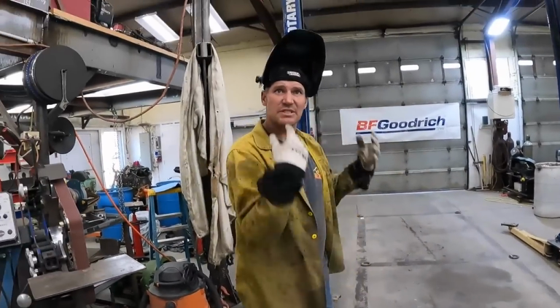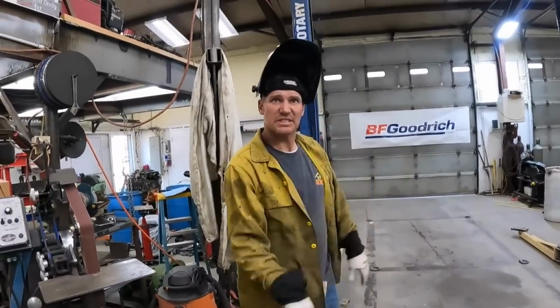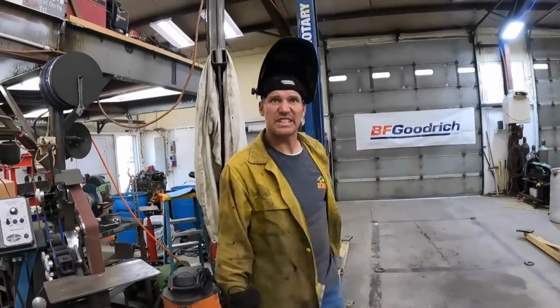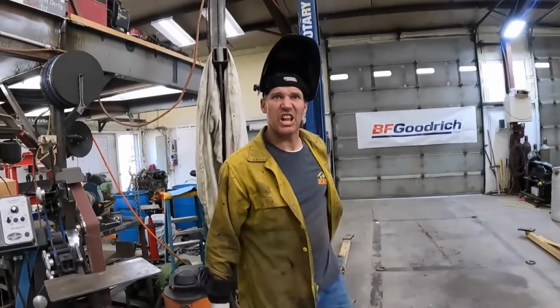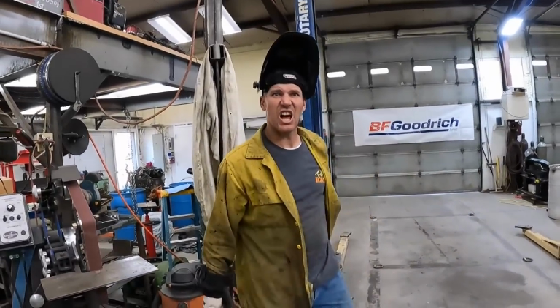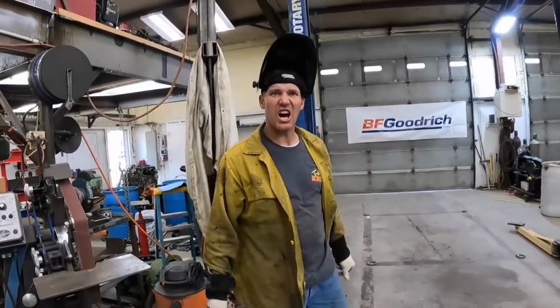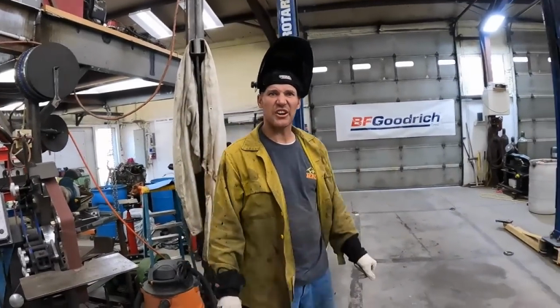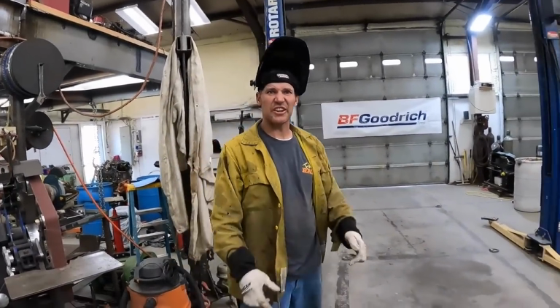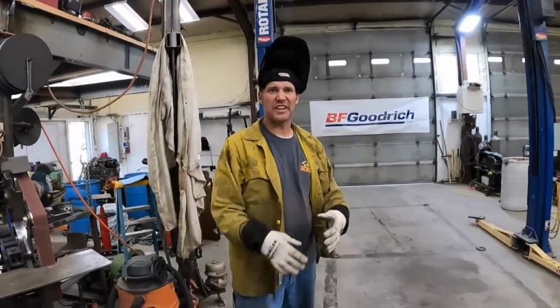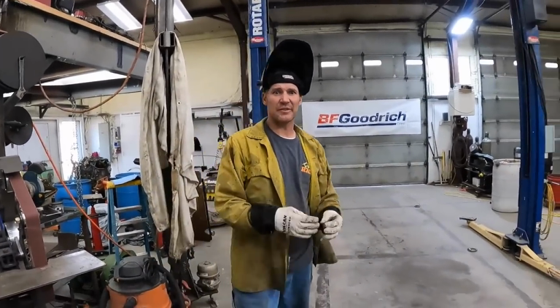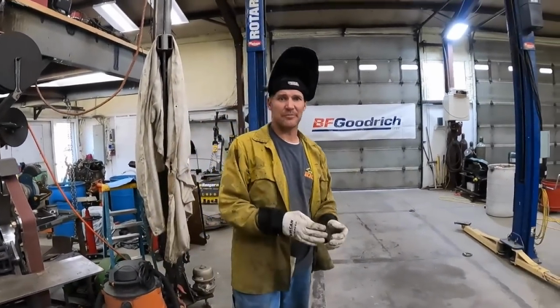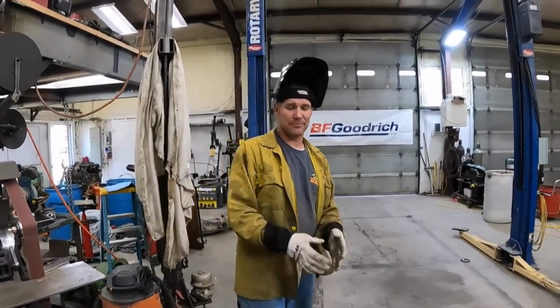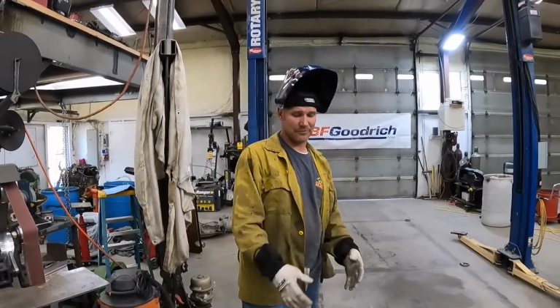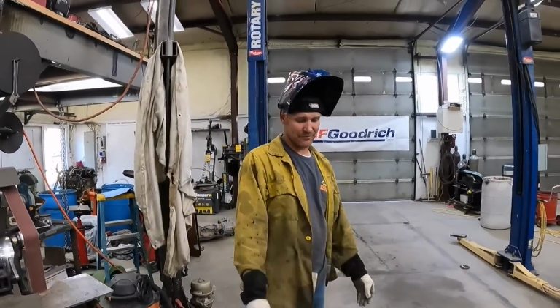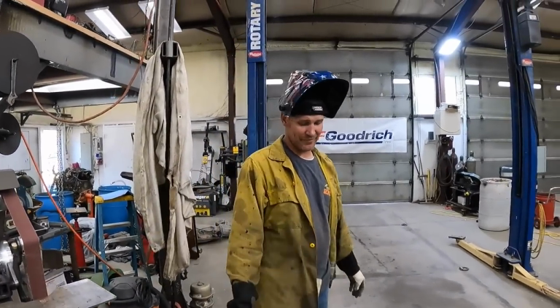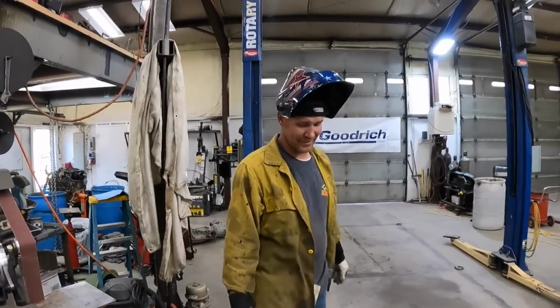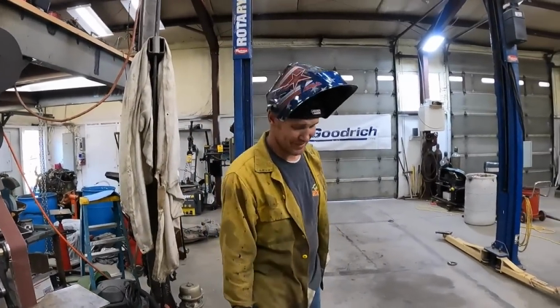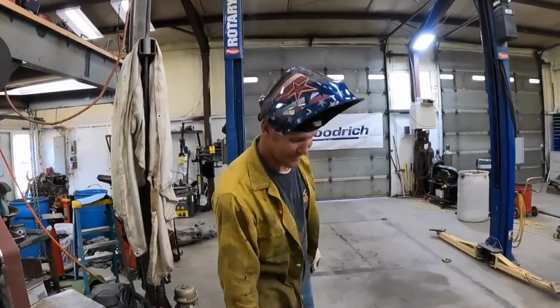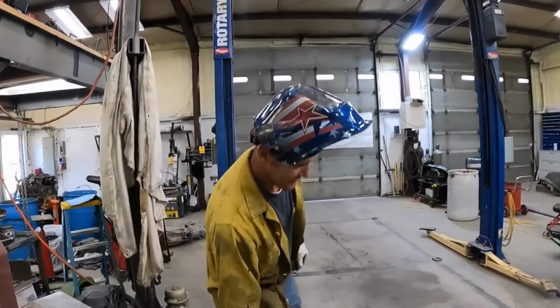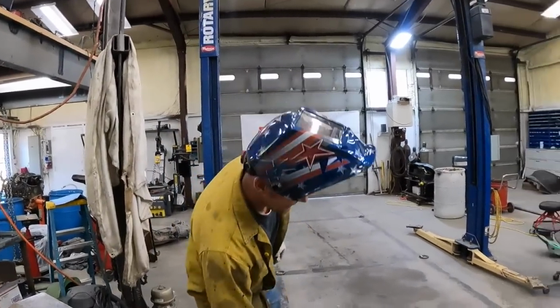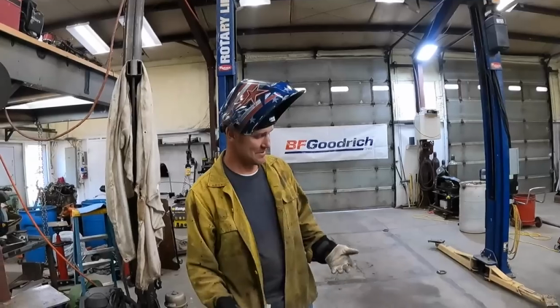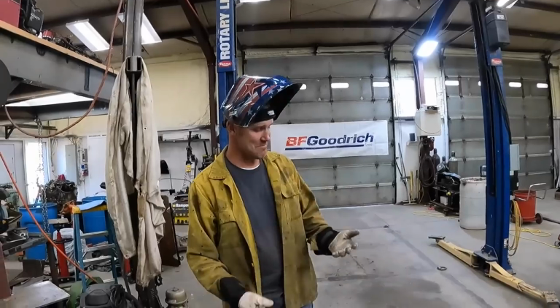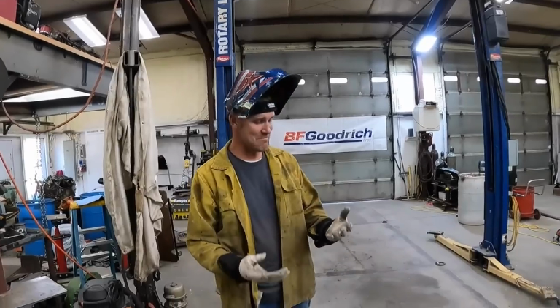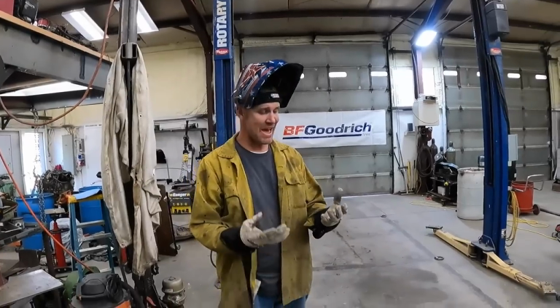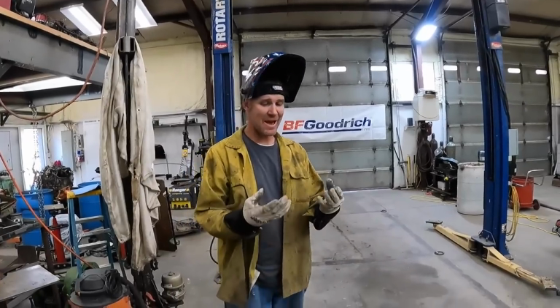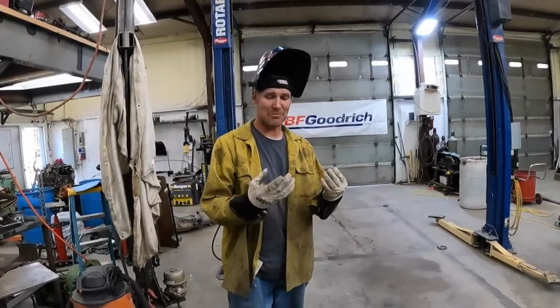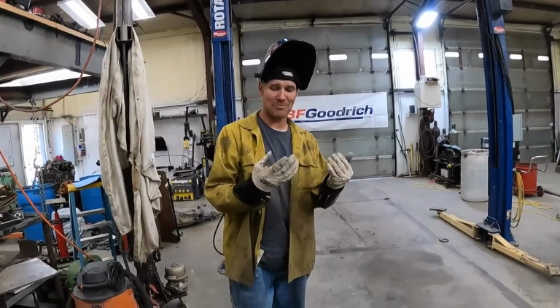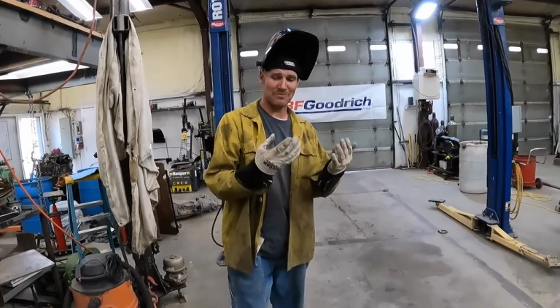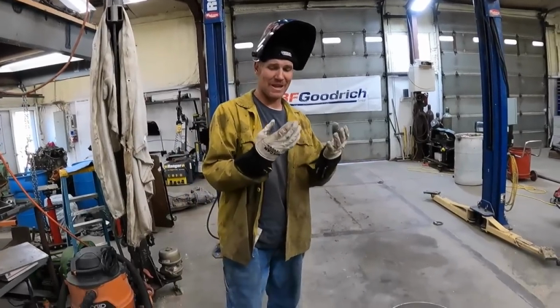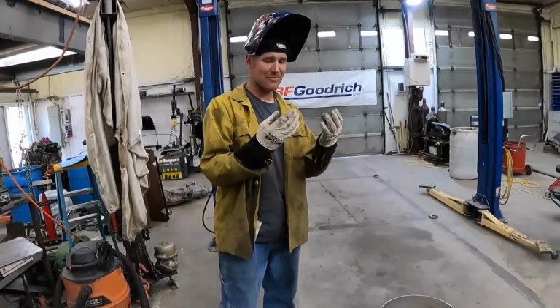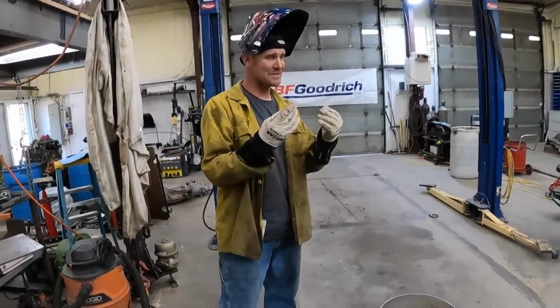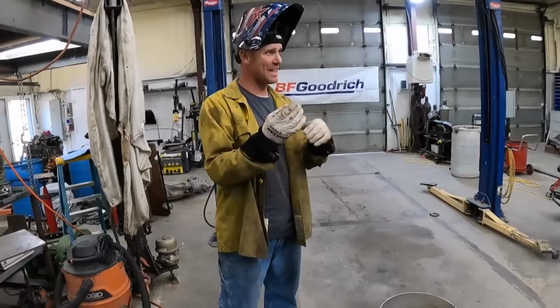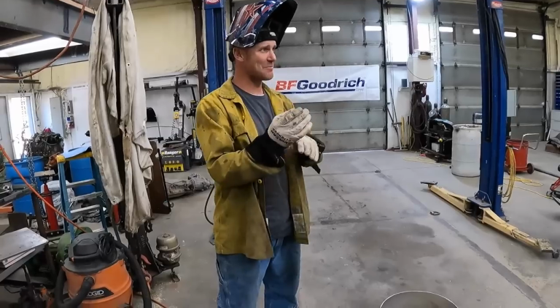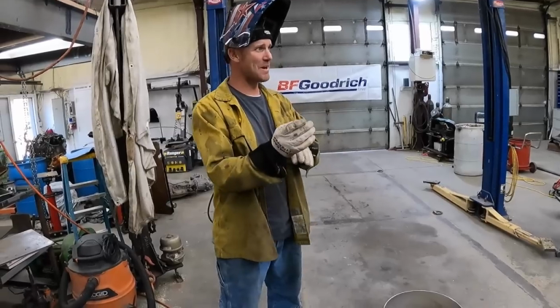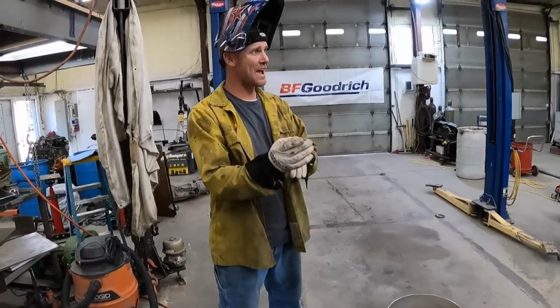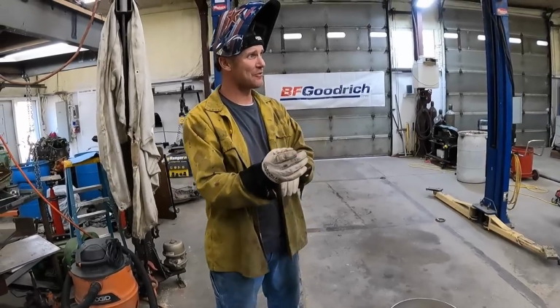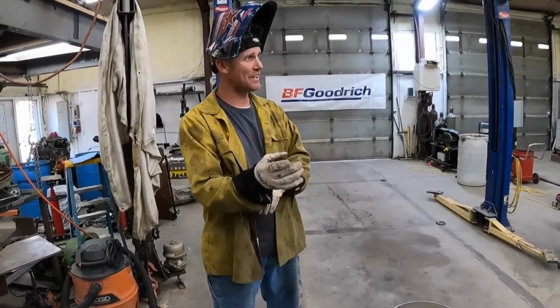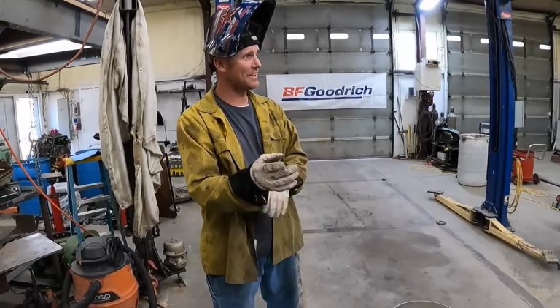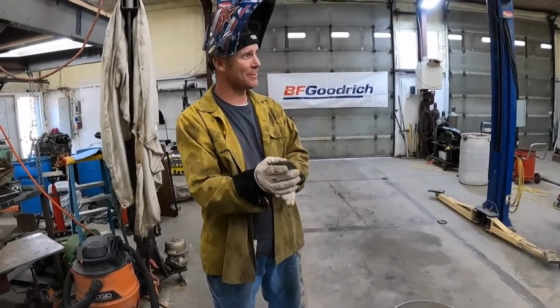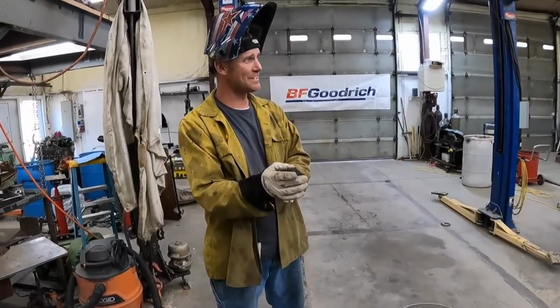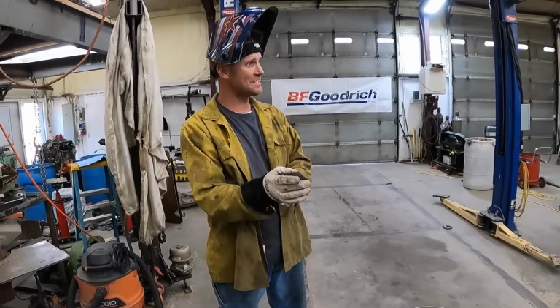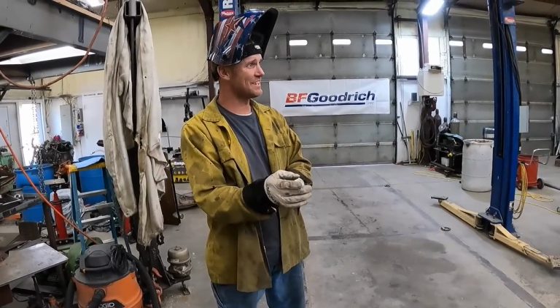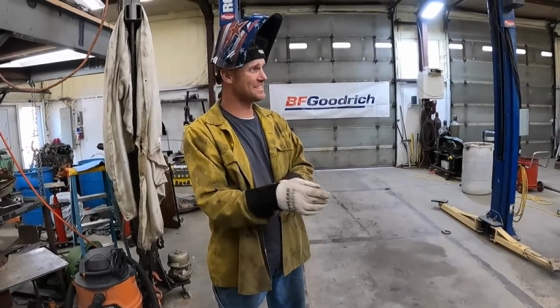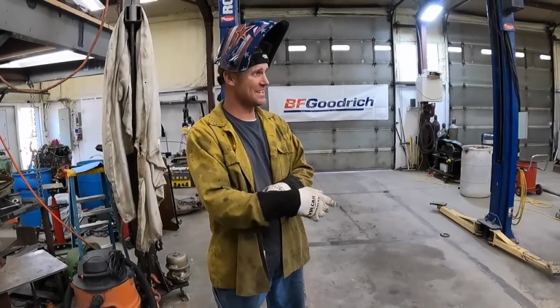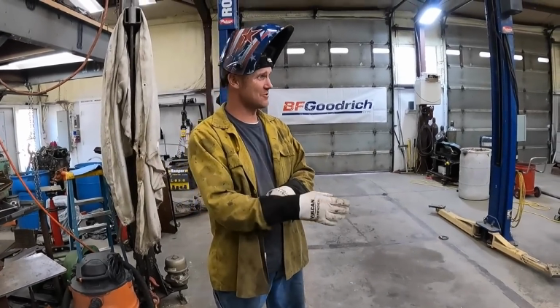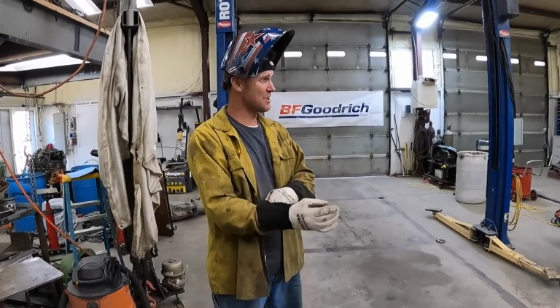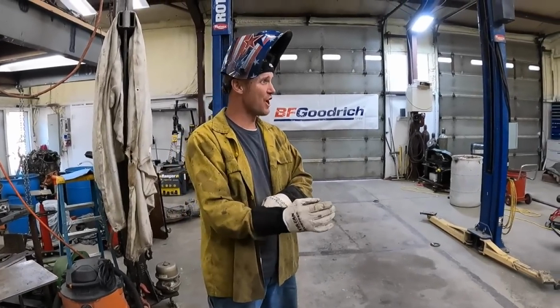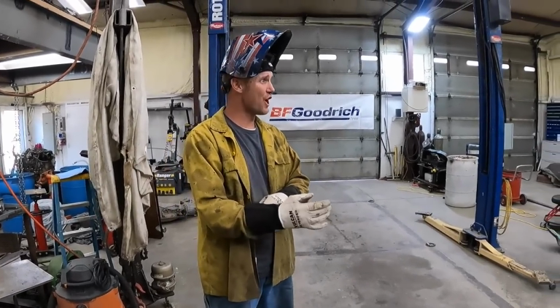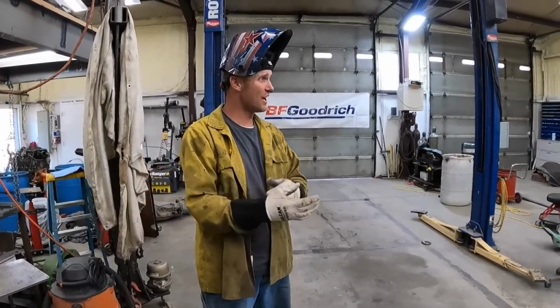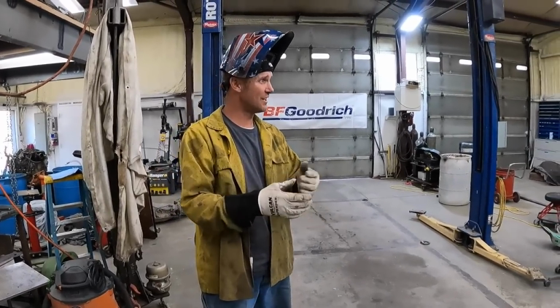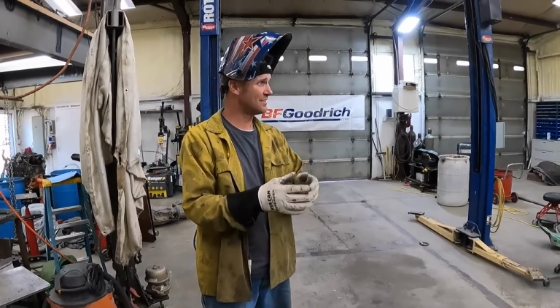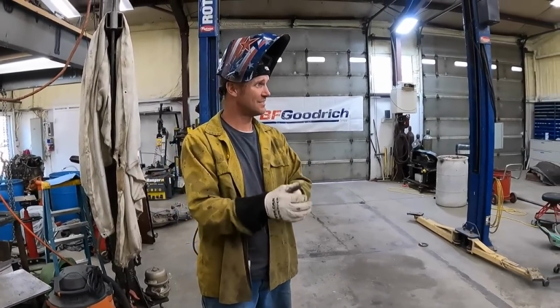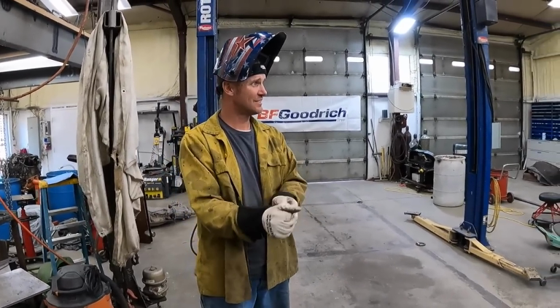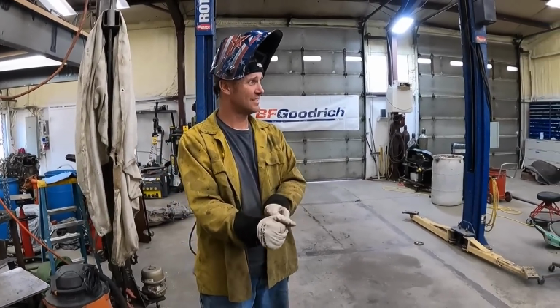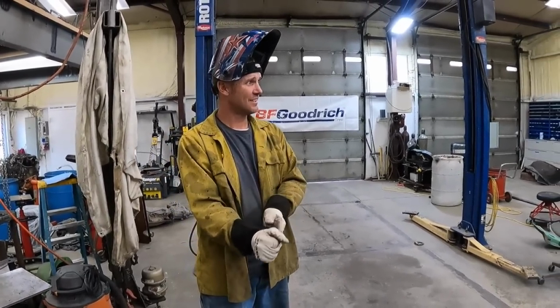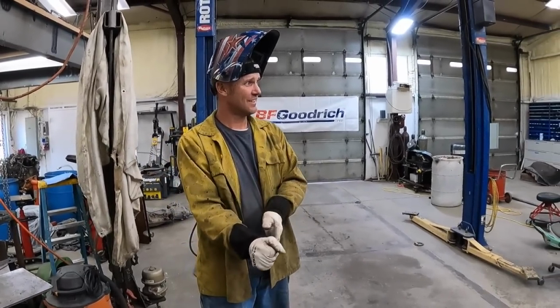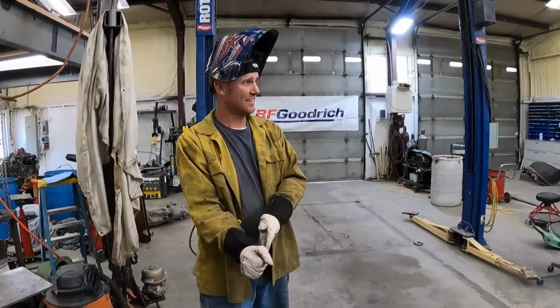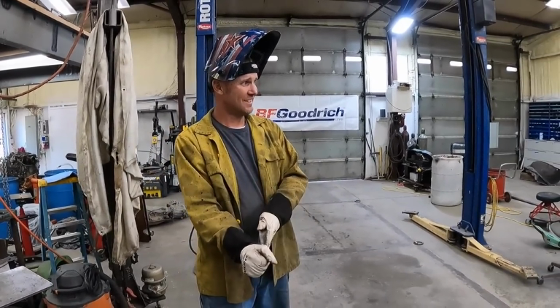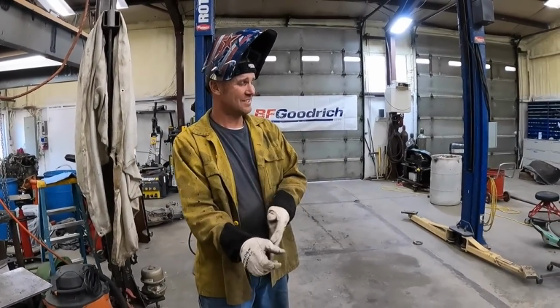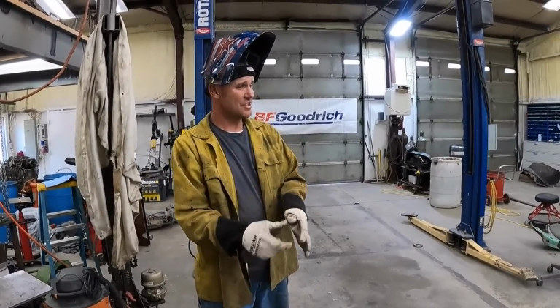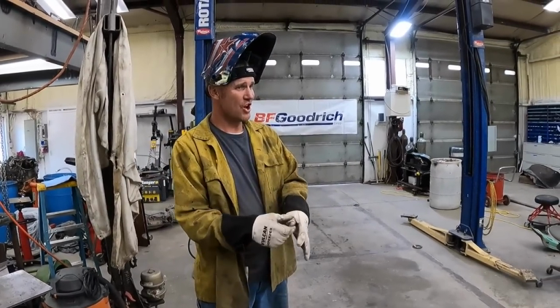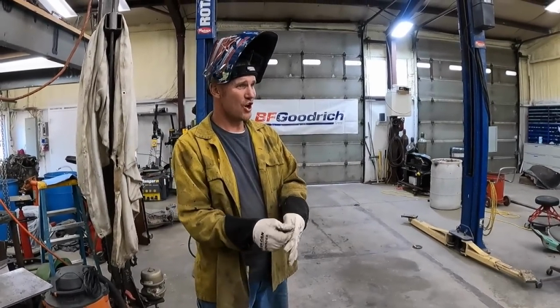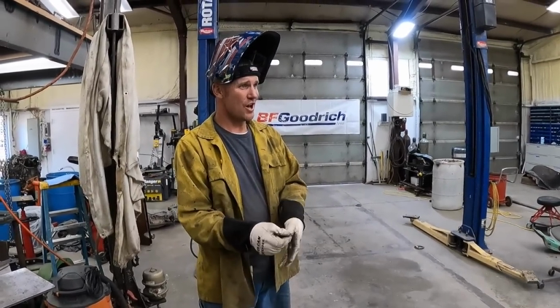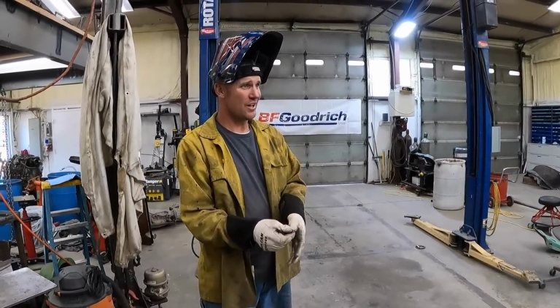Still hotter than... I just touched that. It's hot.